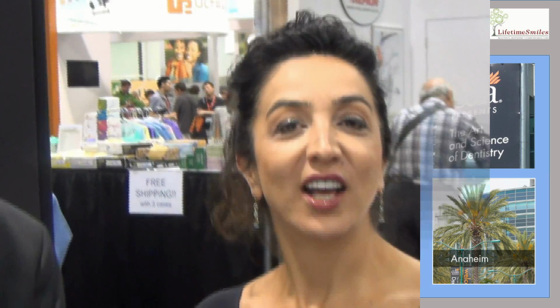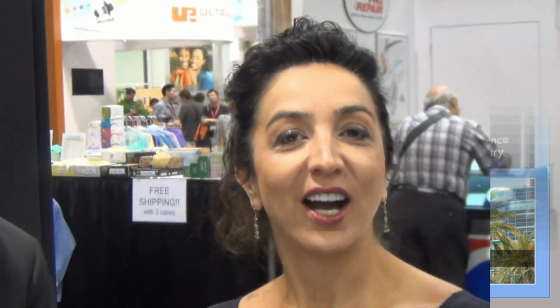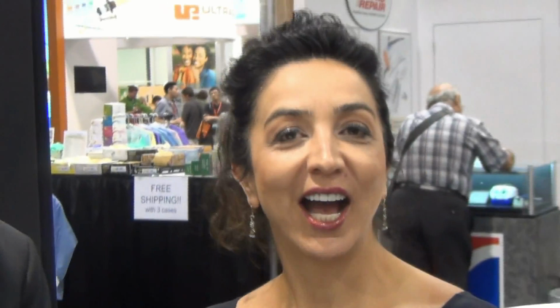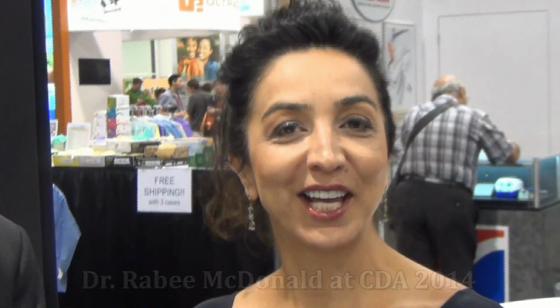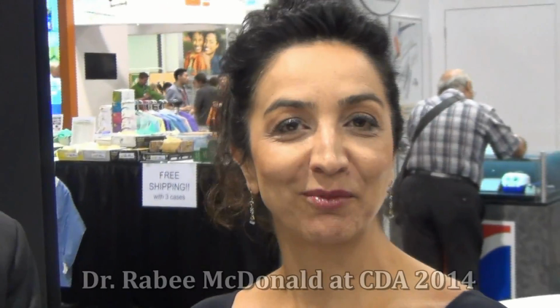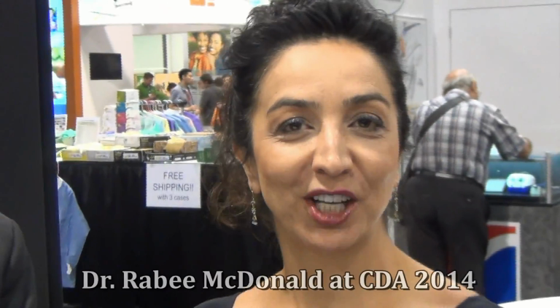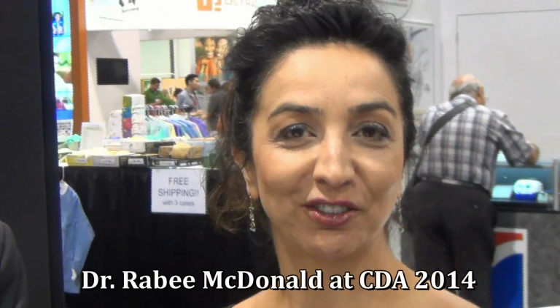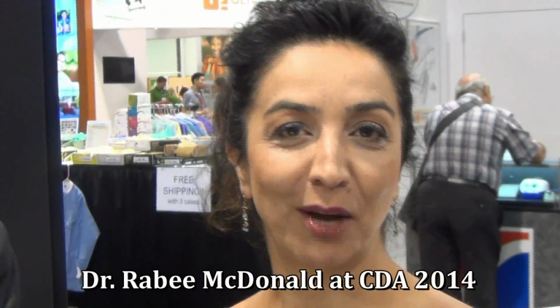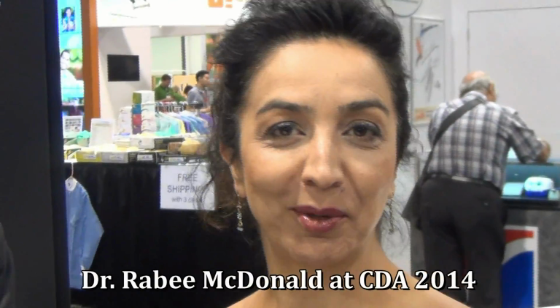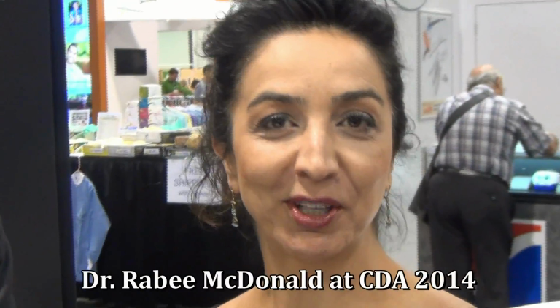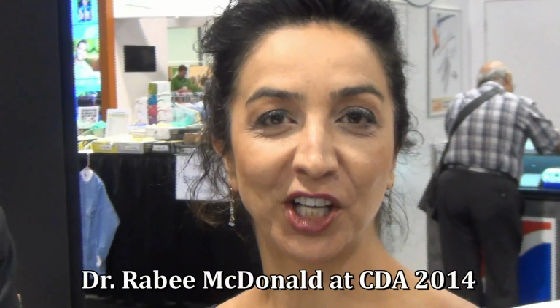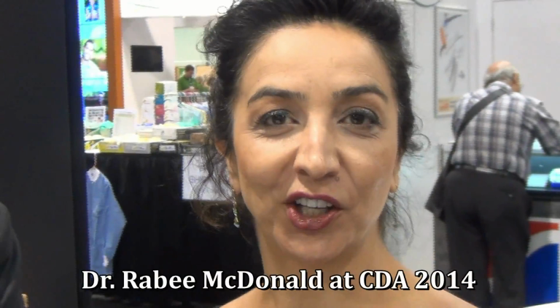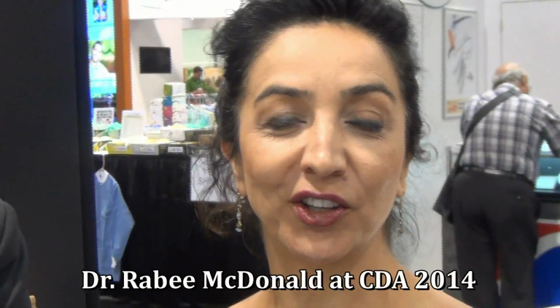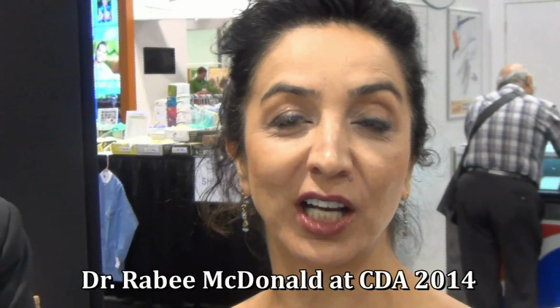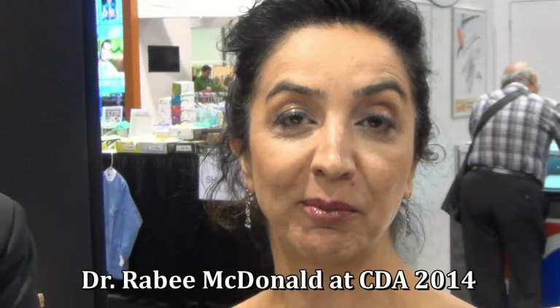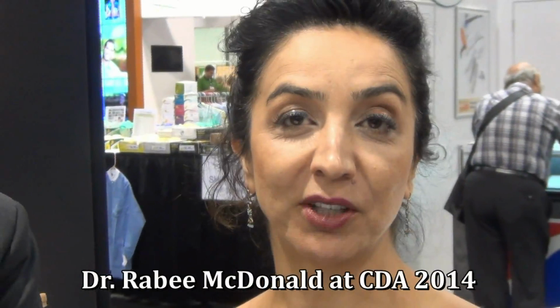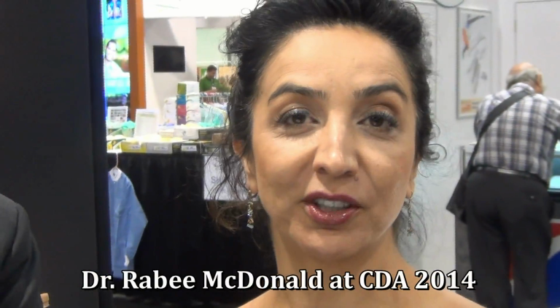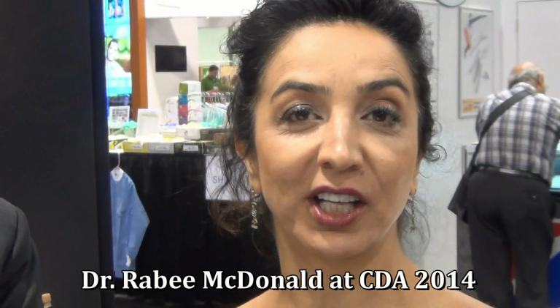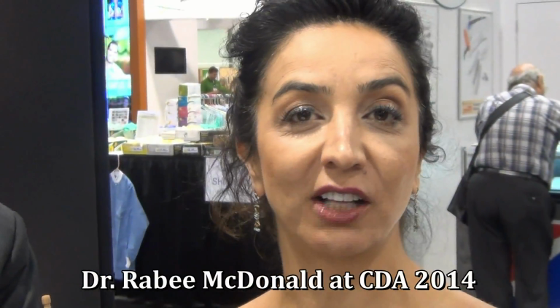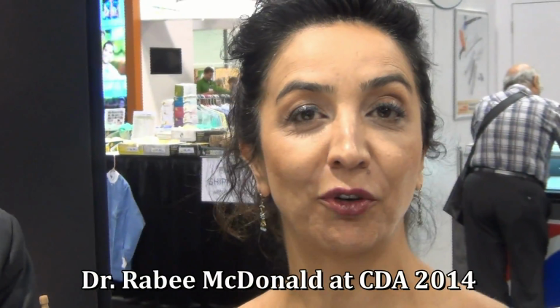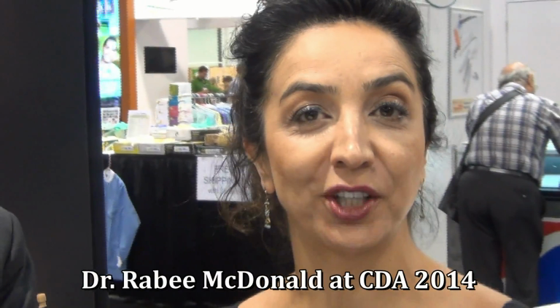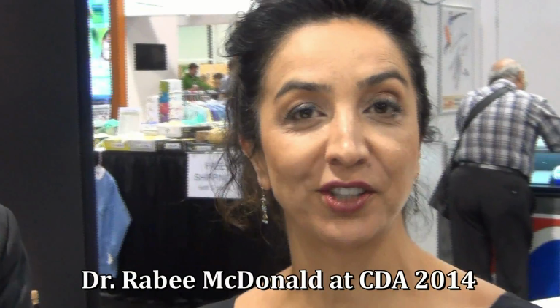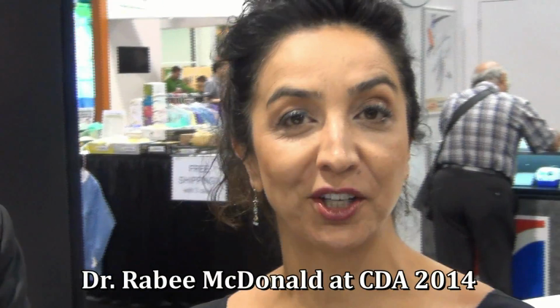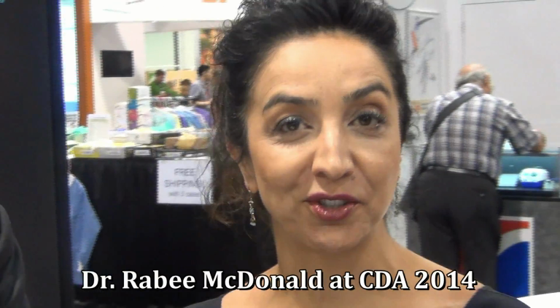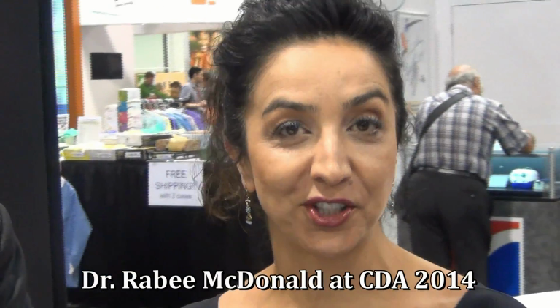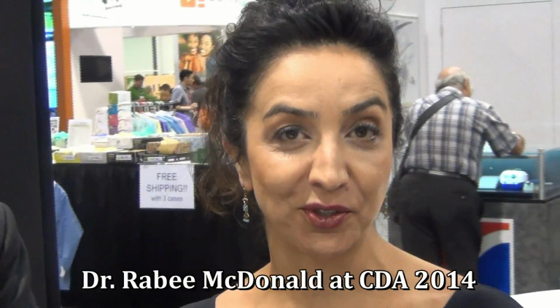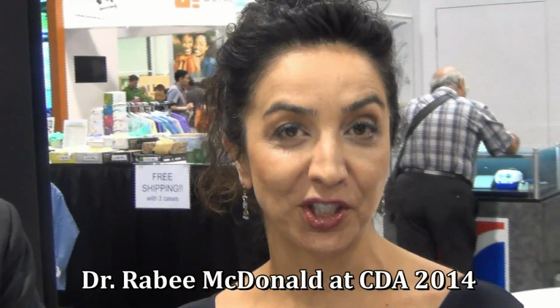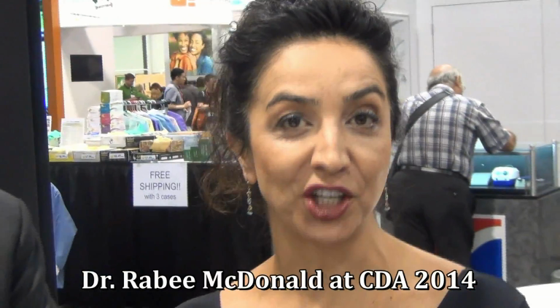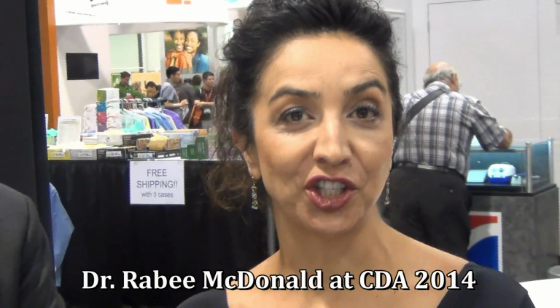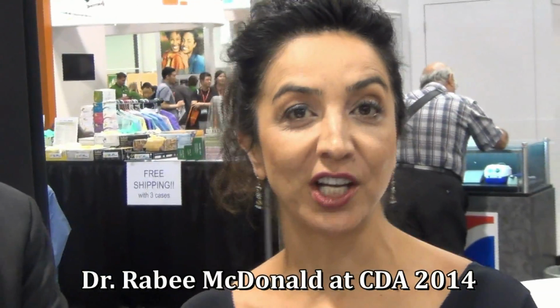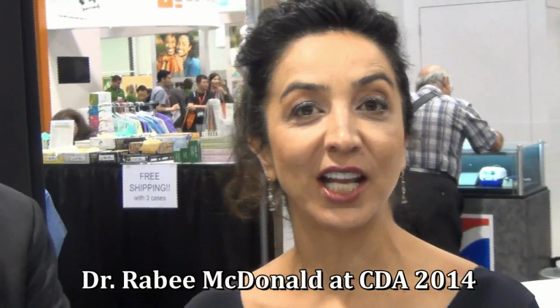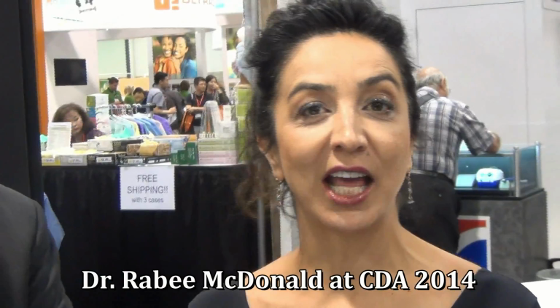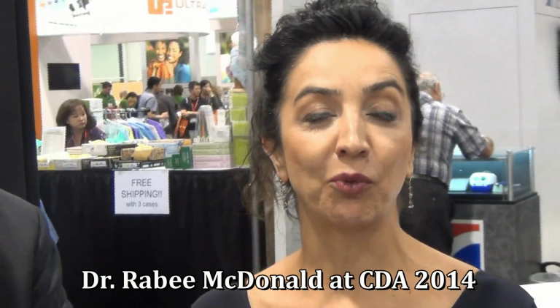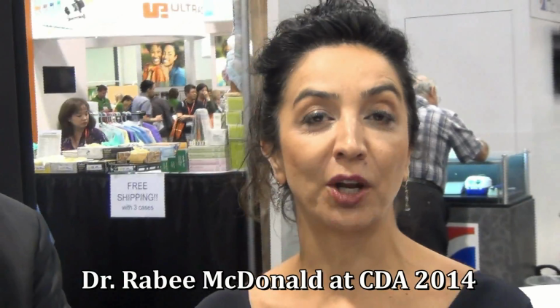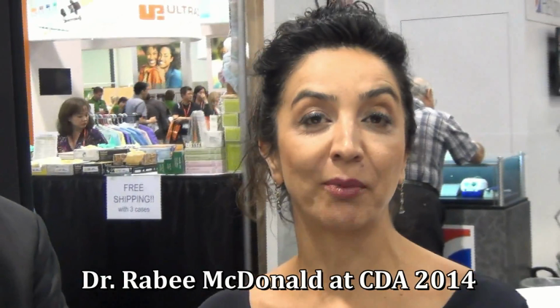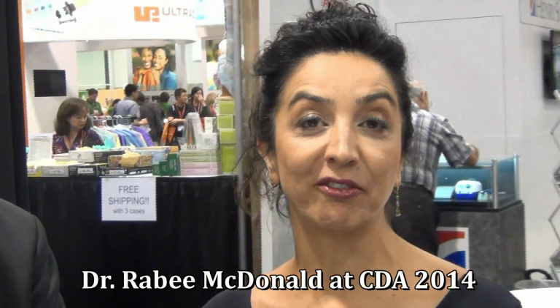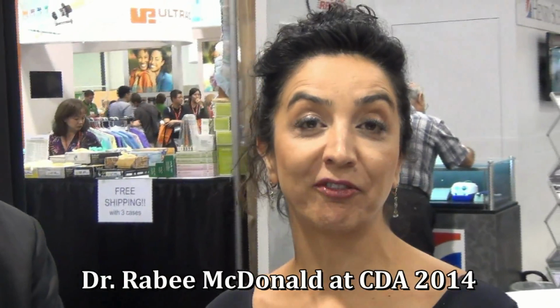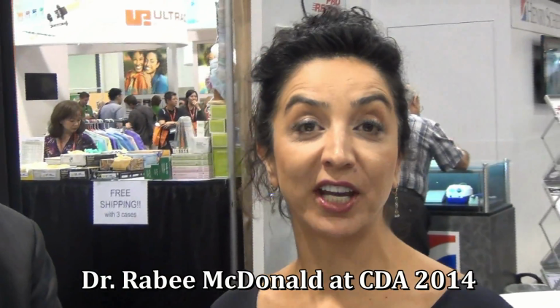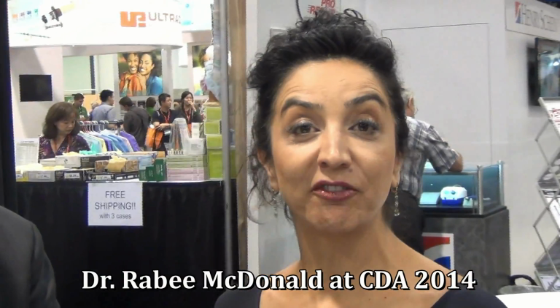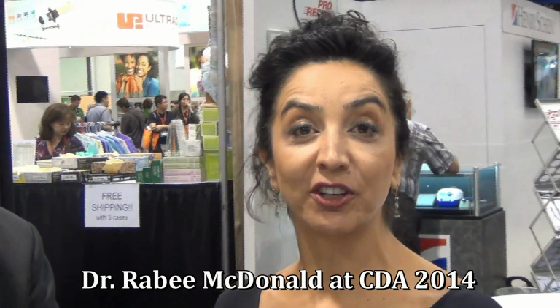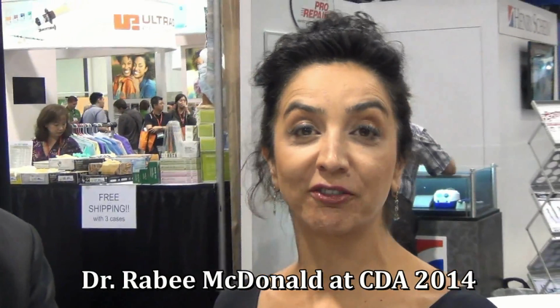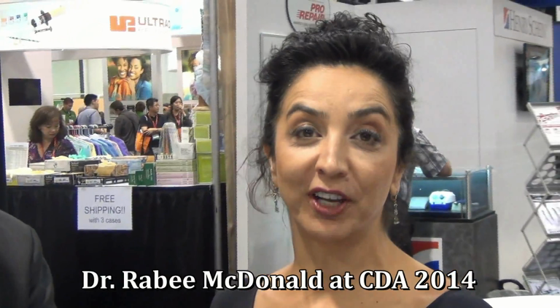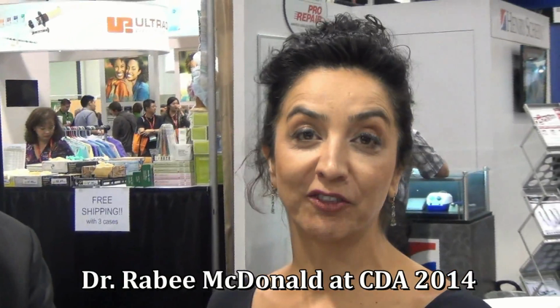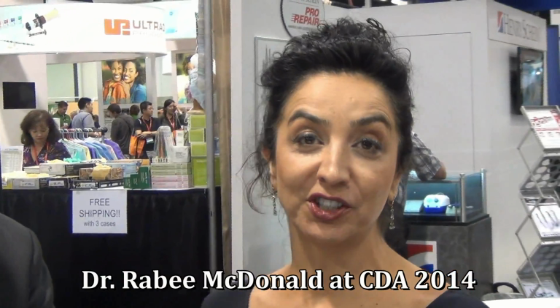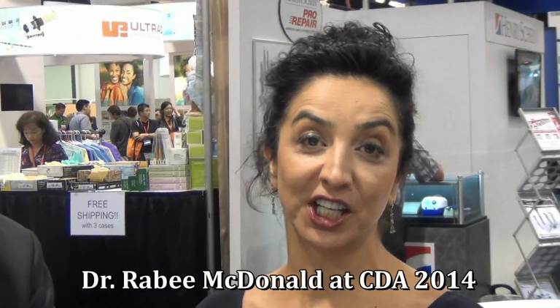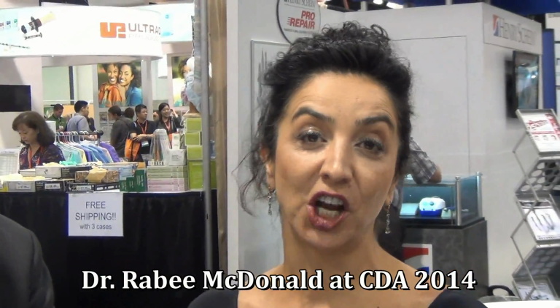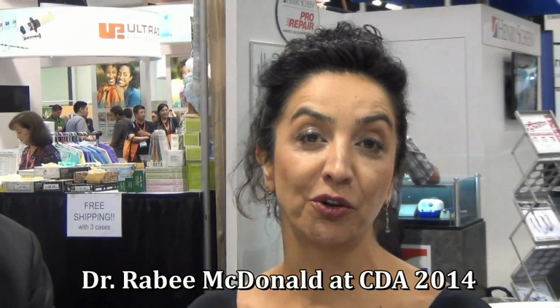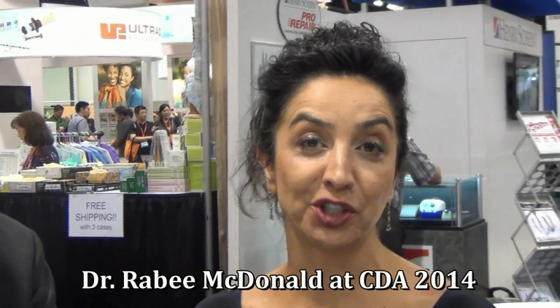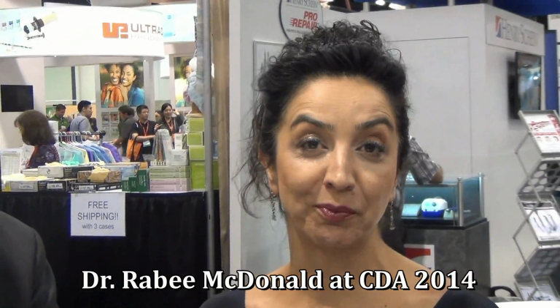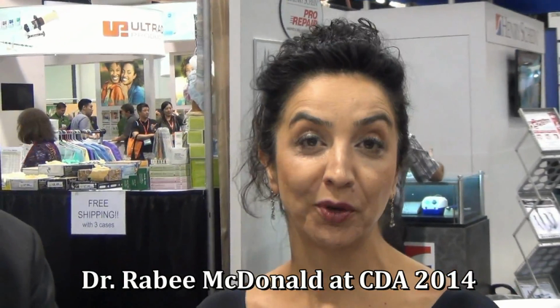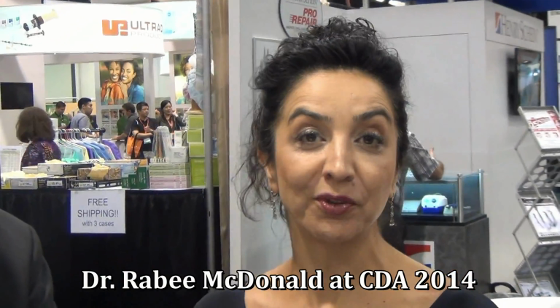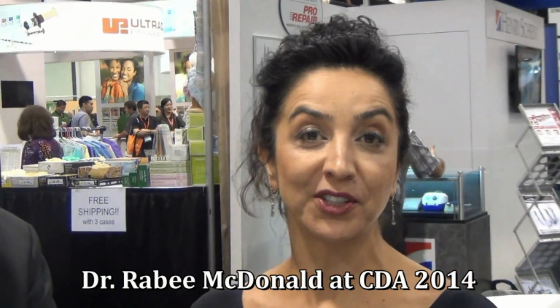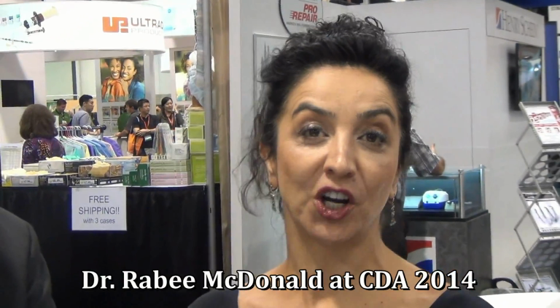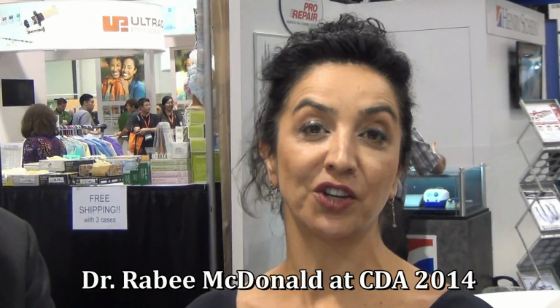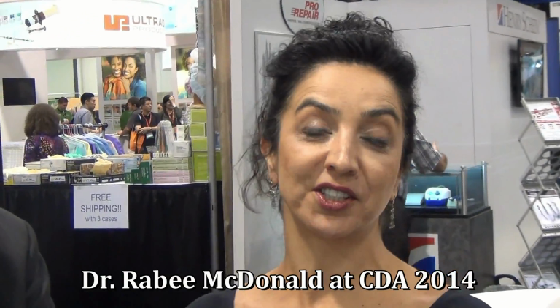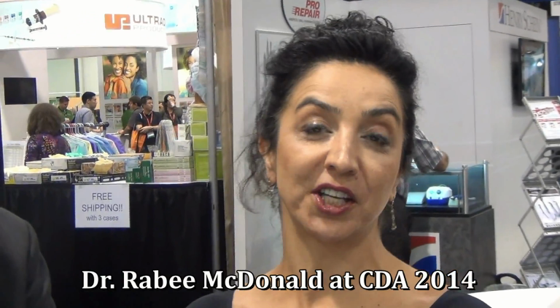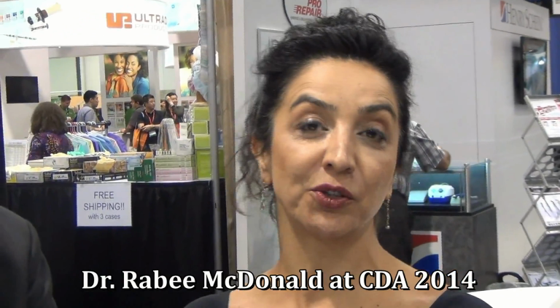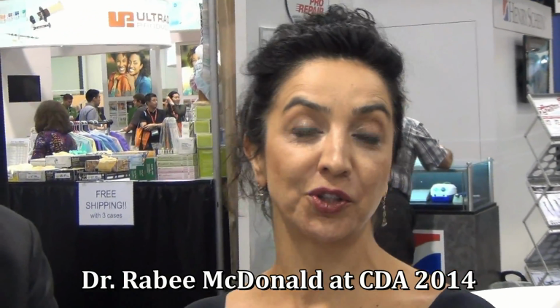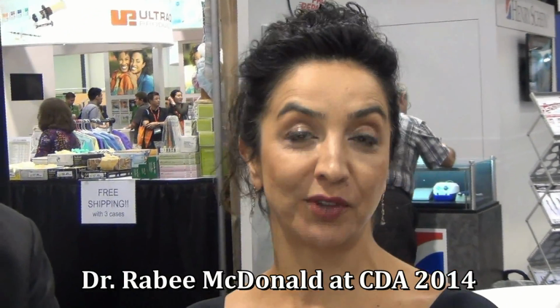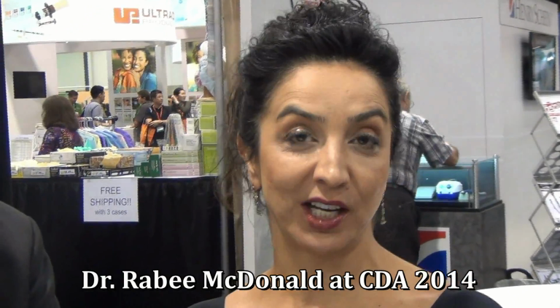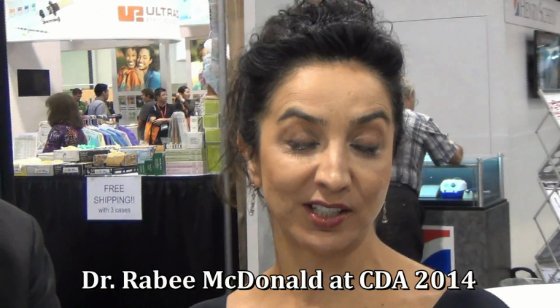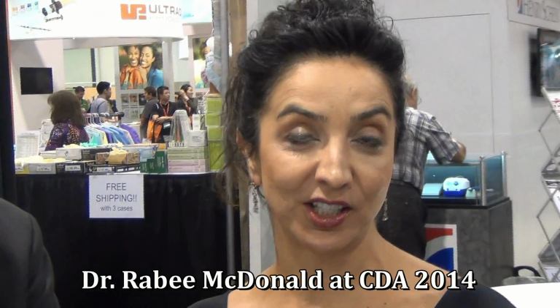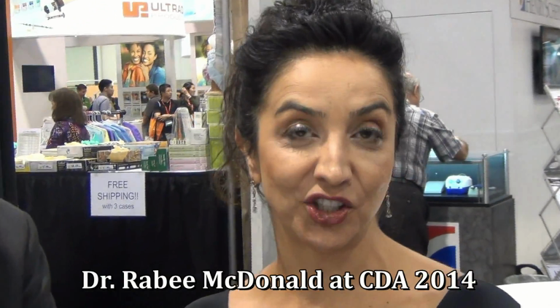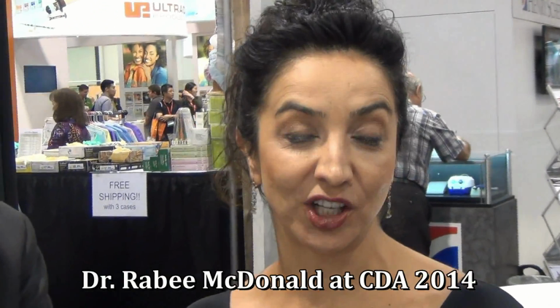Hi, I'm Dr. Robbie McDonald and I'm here at California Dental Association, and one of my favorite, favorite technology booths is called Single Tooth Anesthesia.